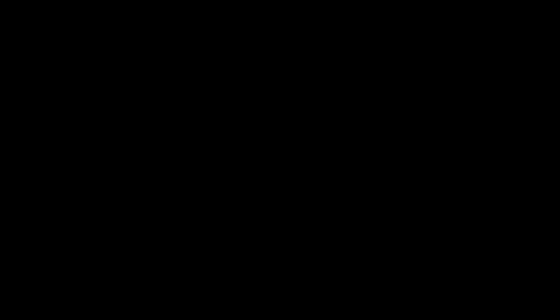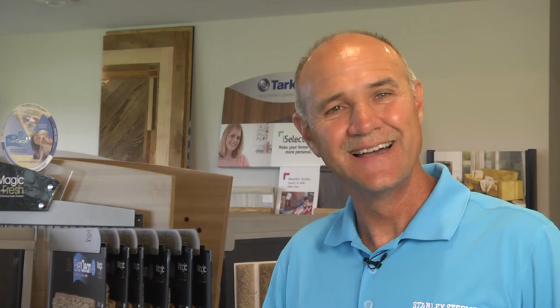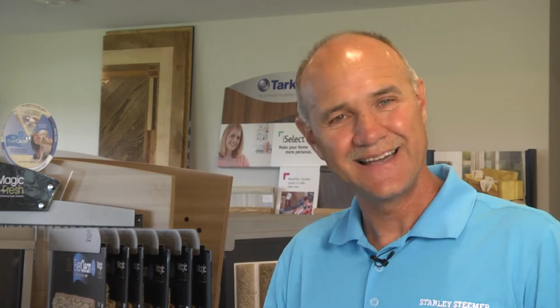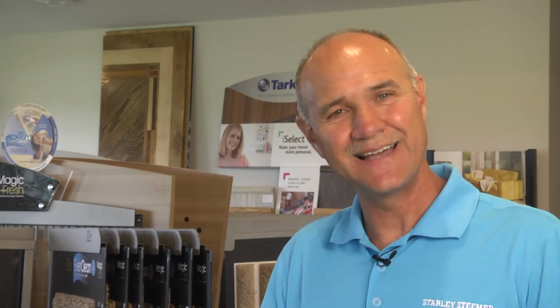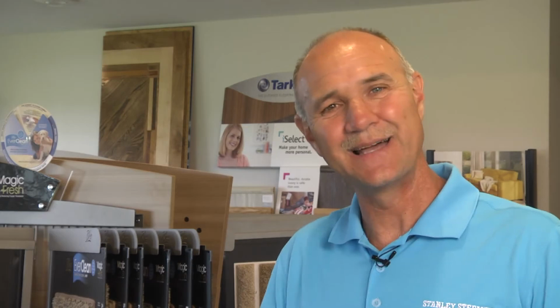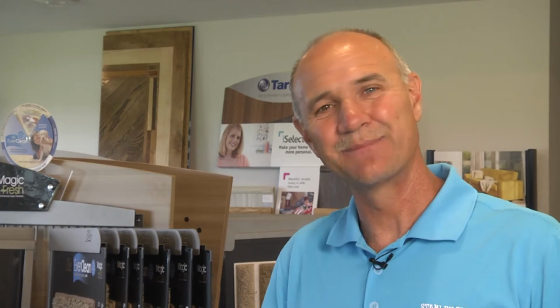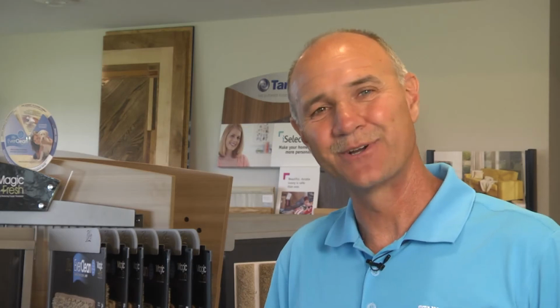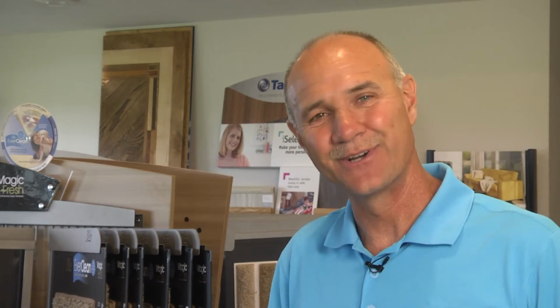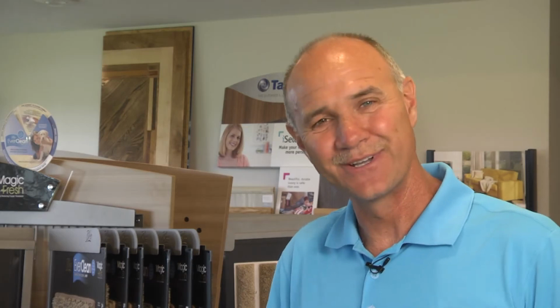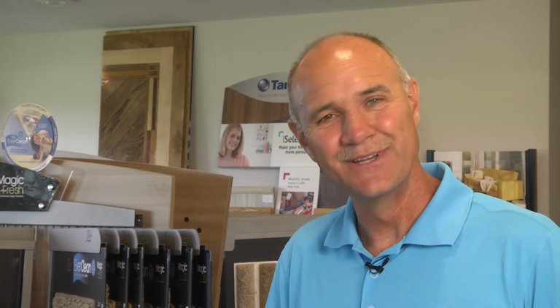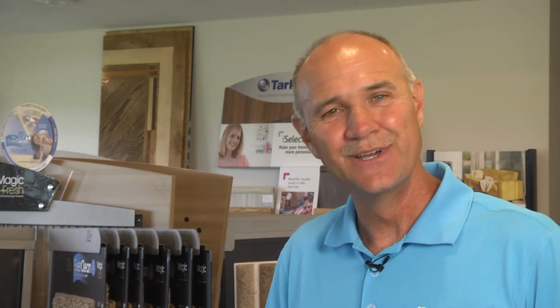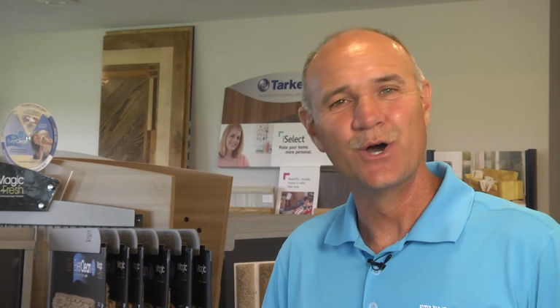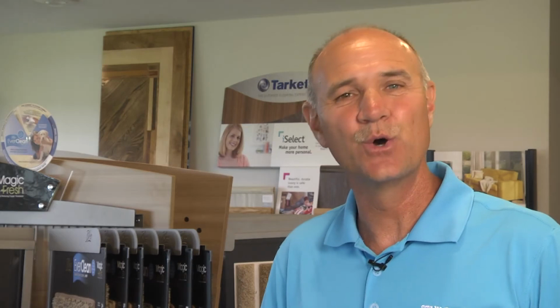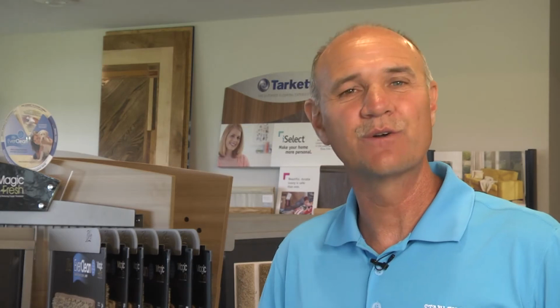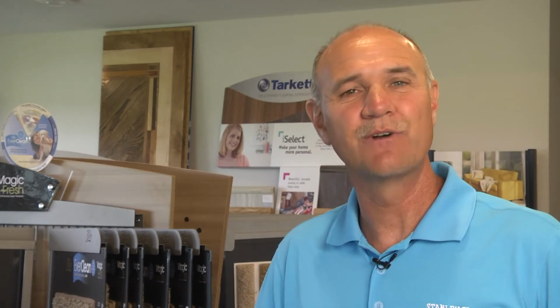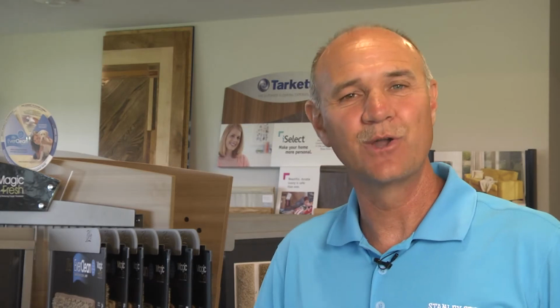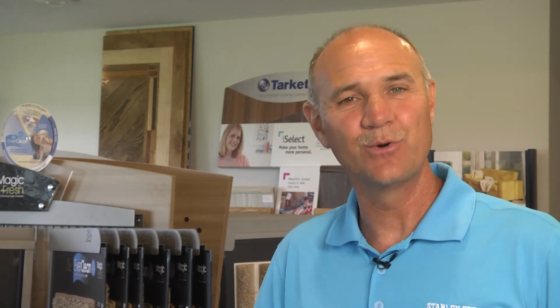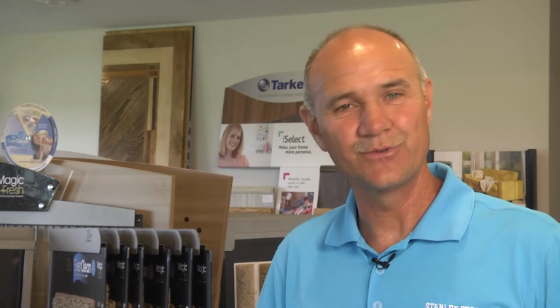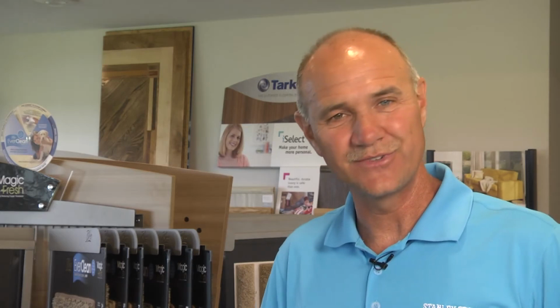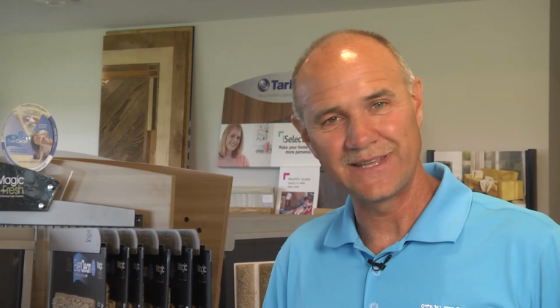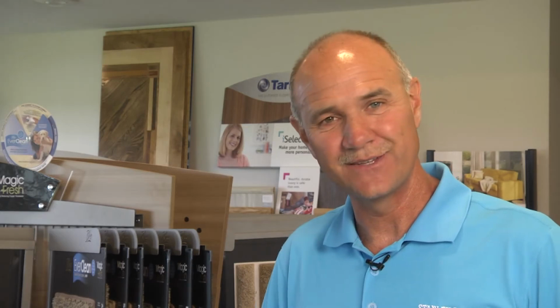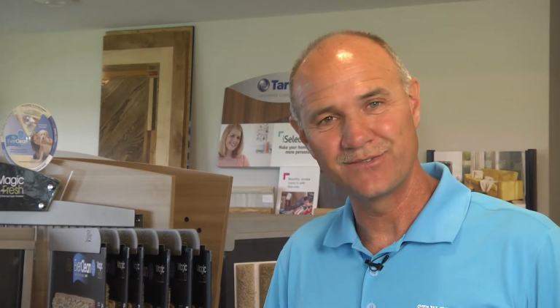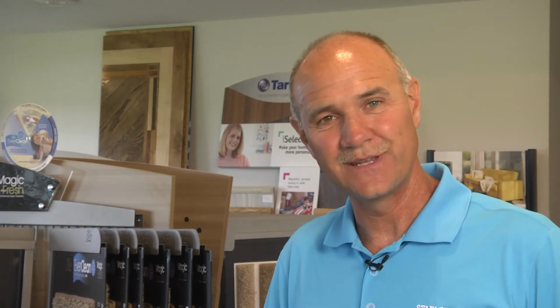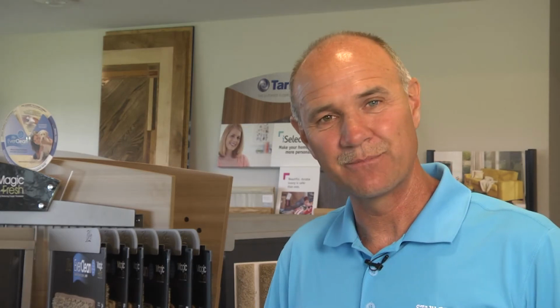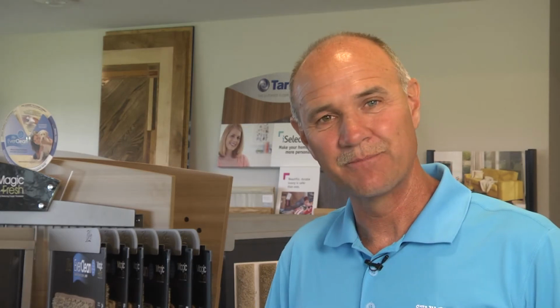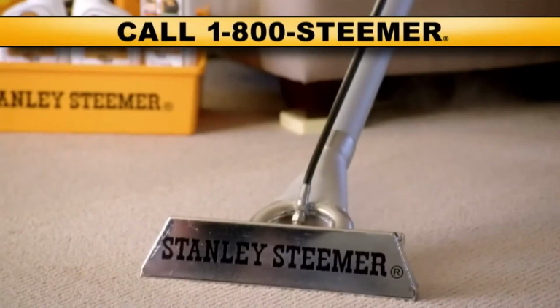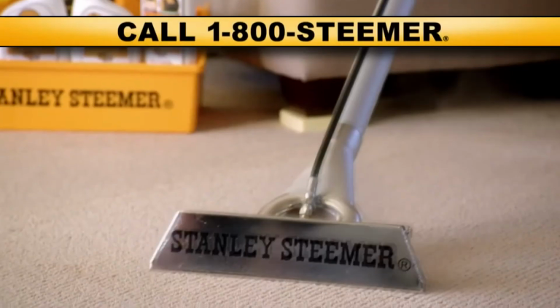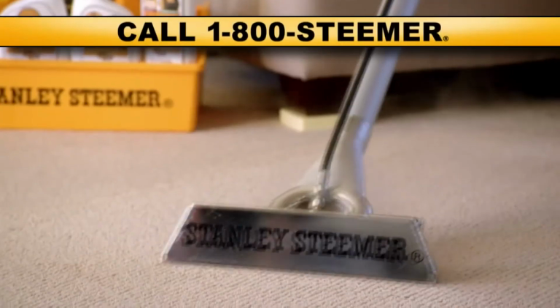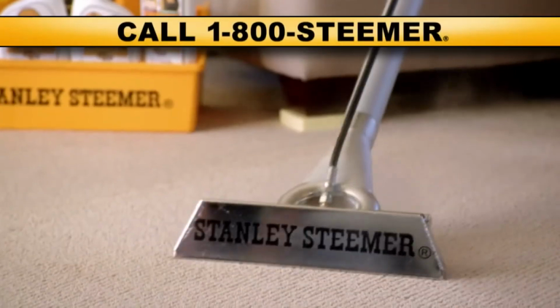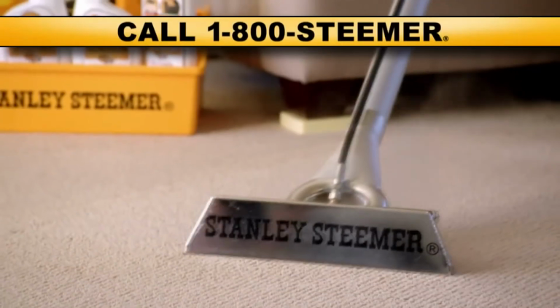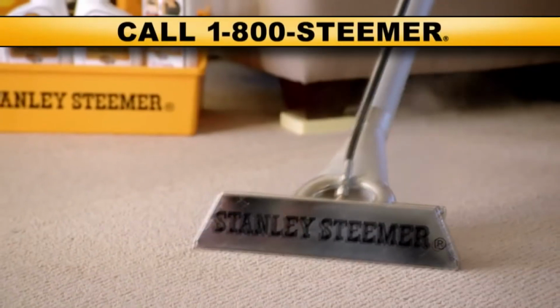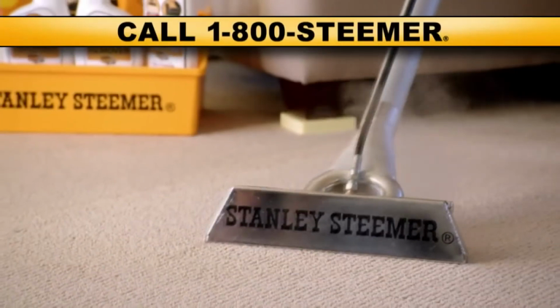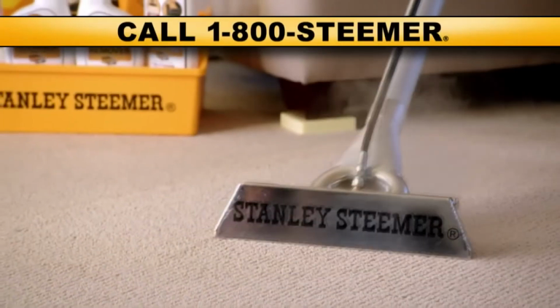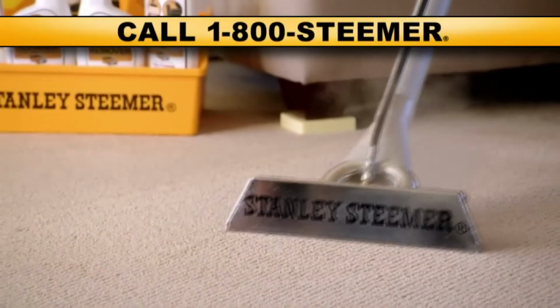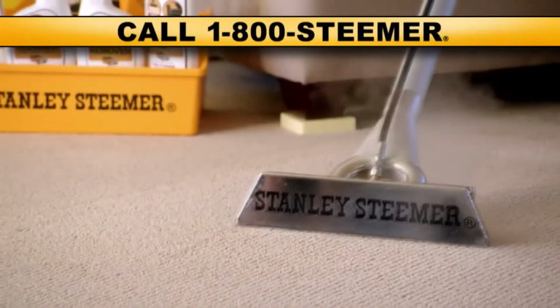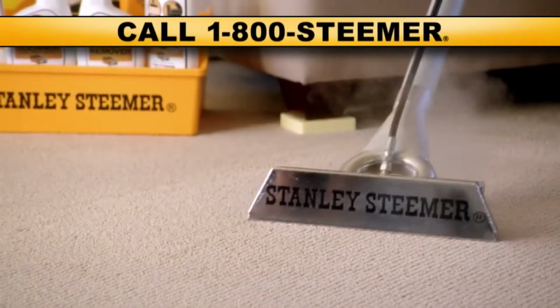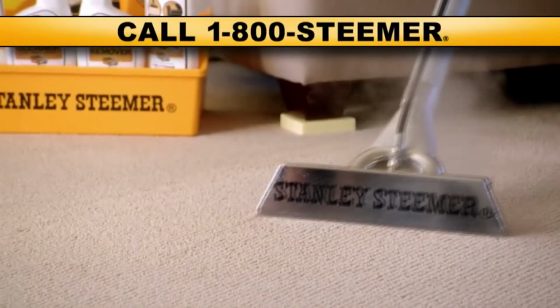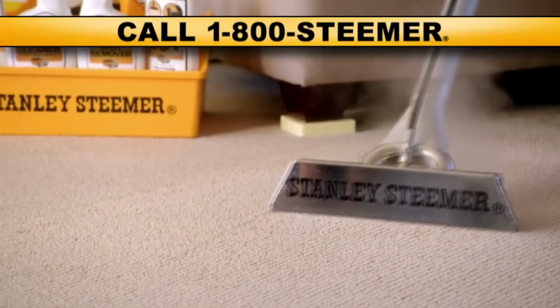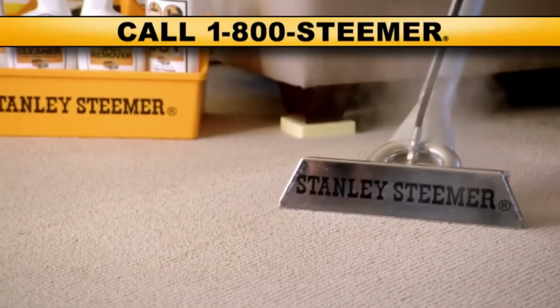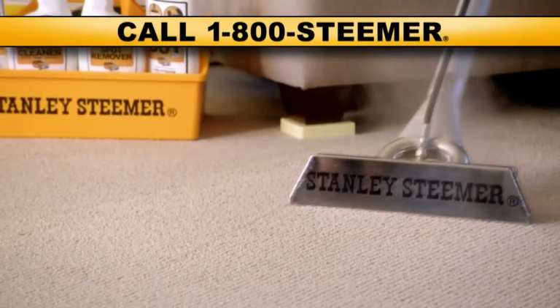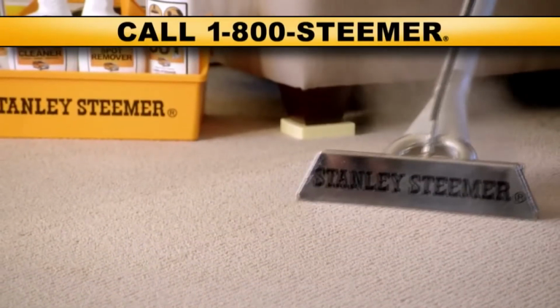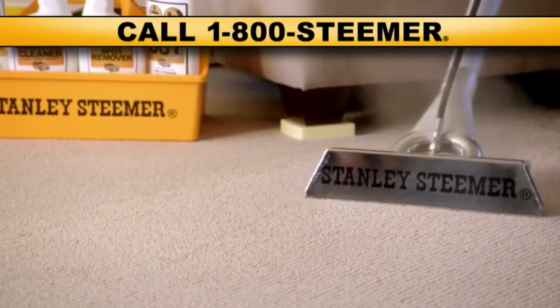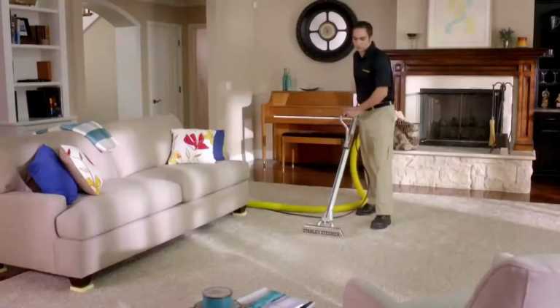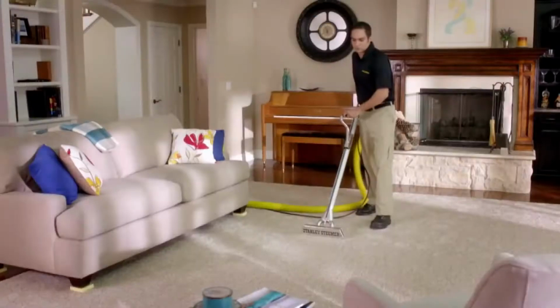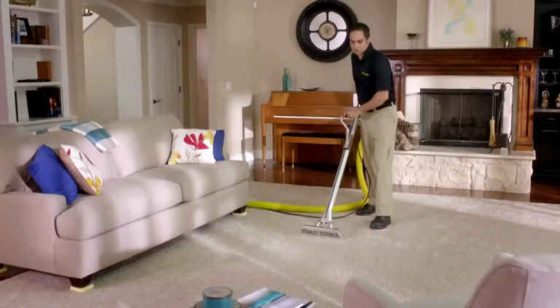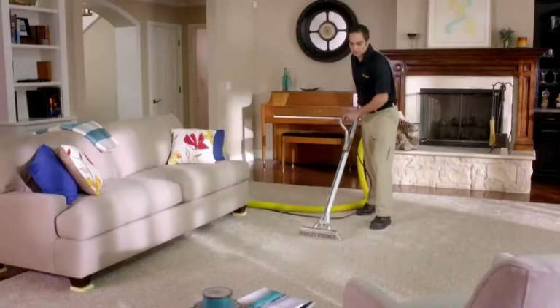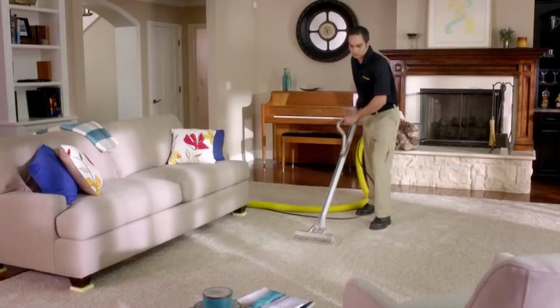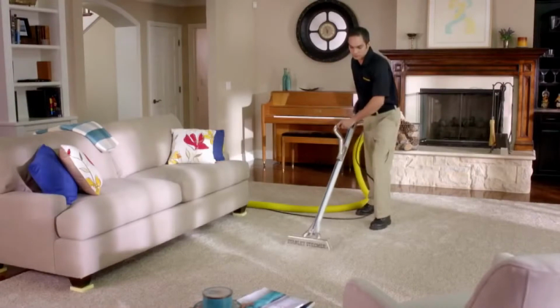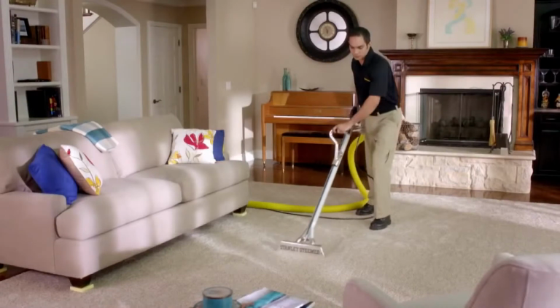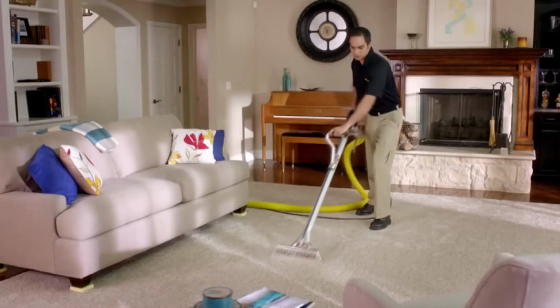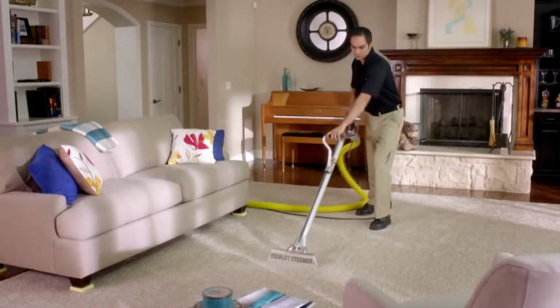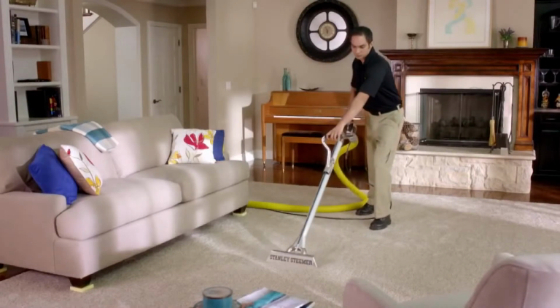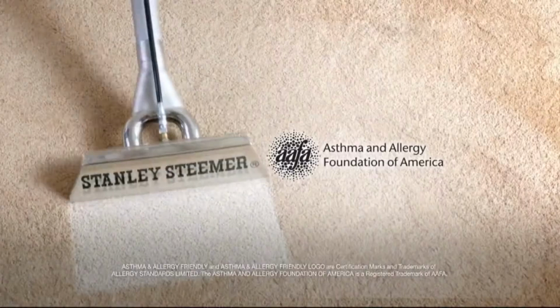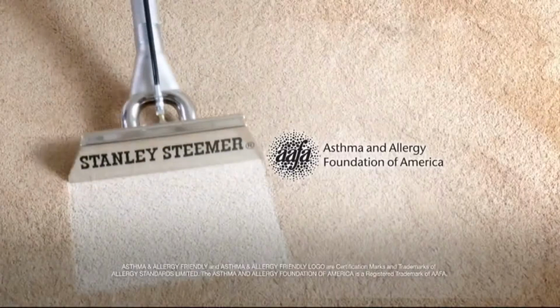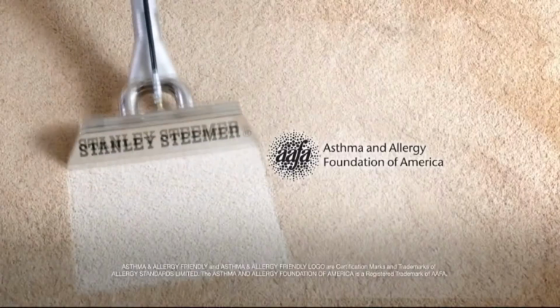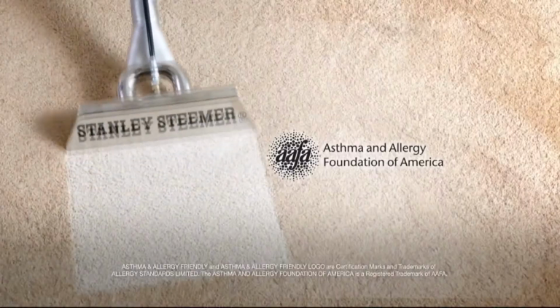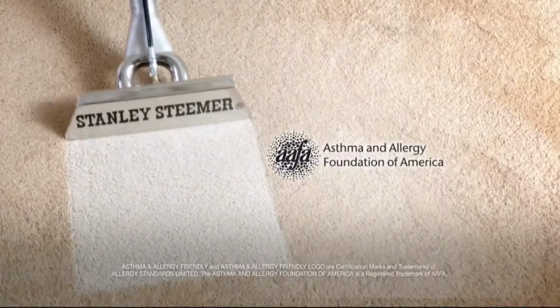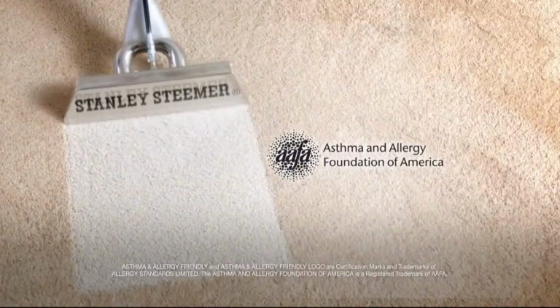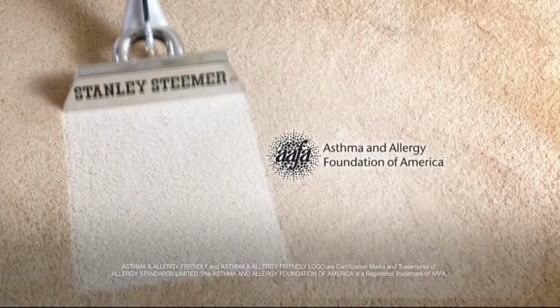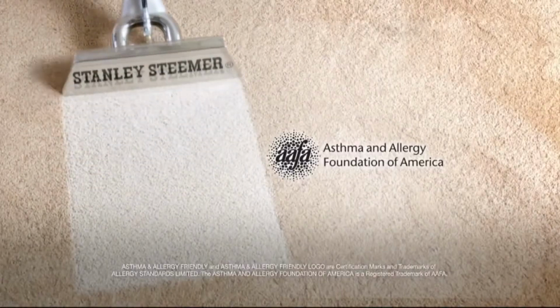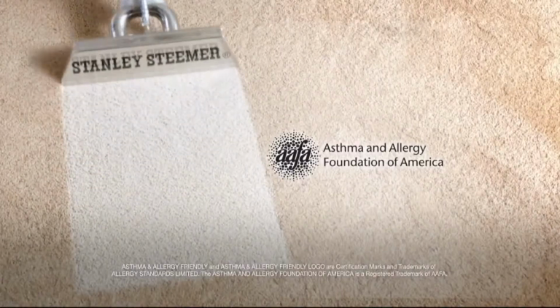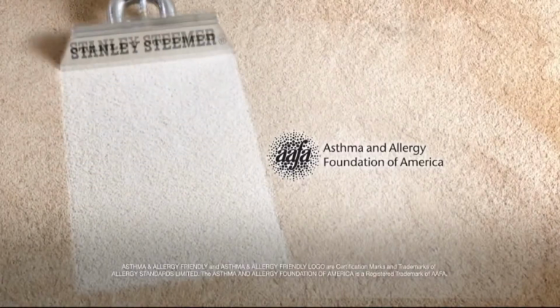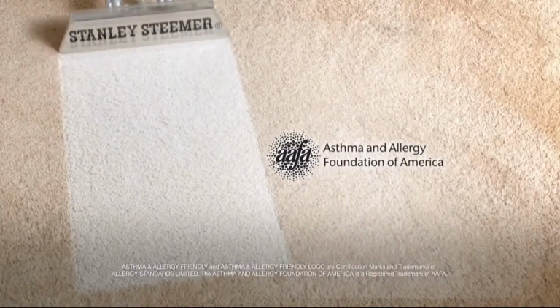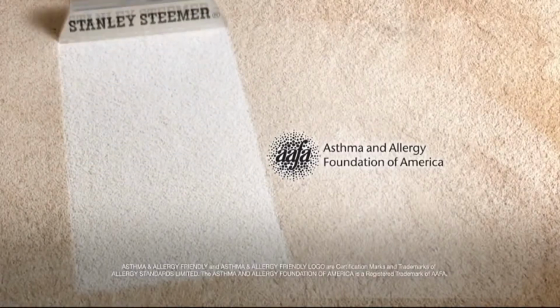Hi, I'm Kirk, owner of our local Stanley Steamer. Stanley Steamer is the only company that creates and manufactures its own cleaning equipment.